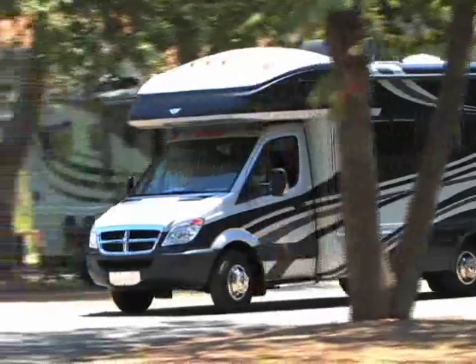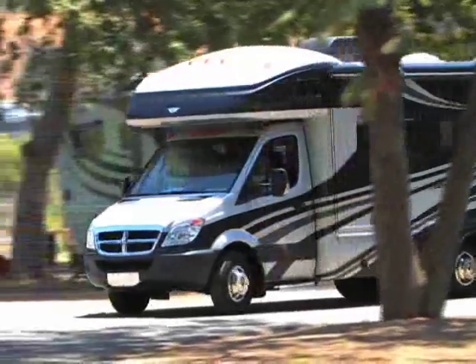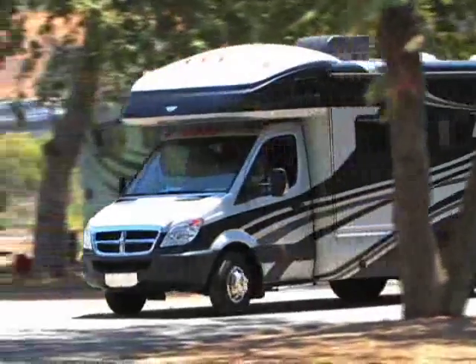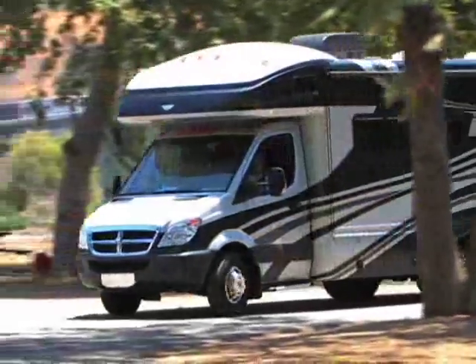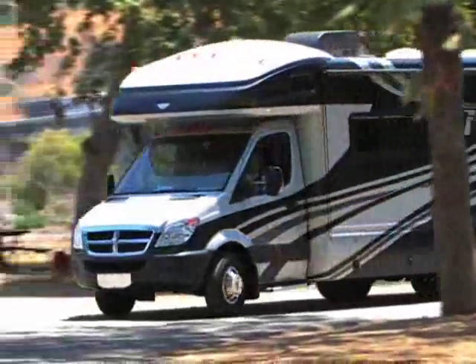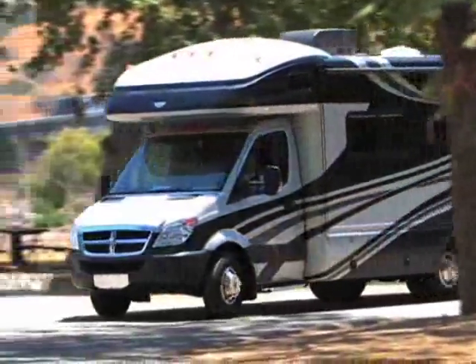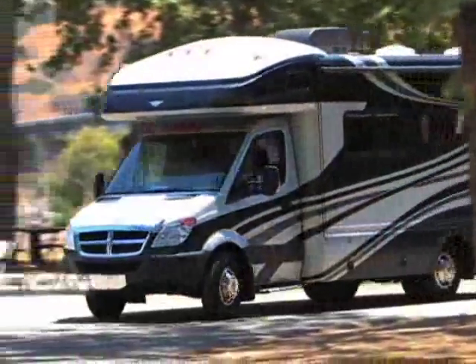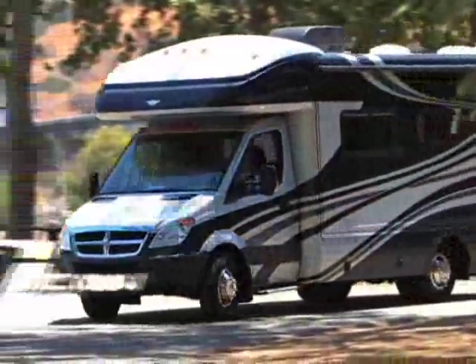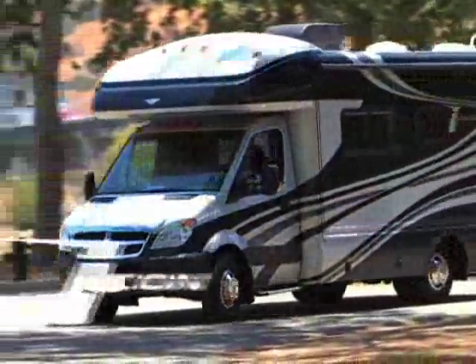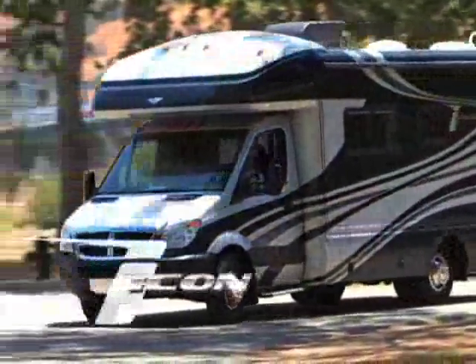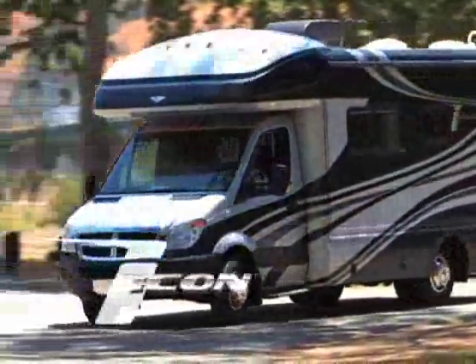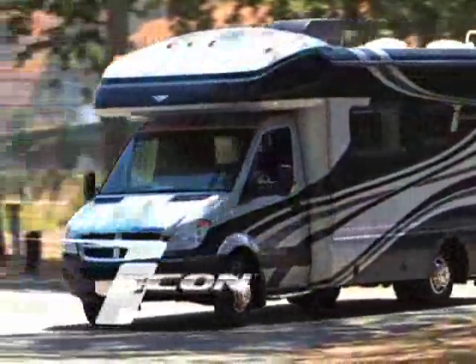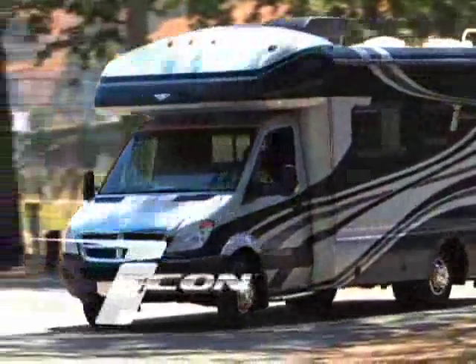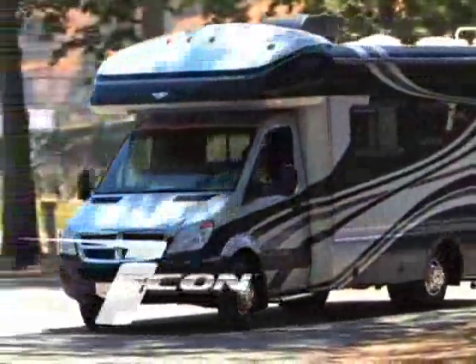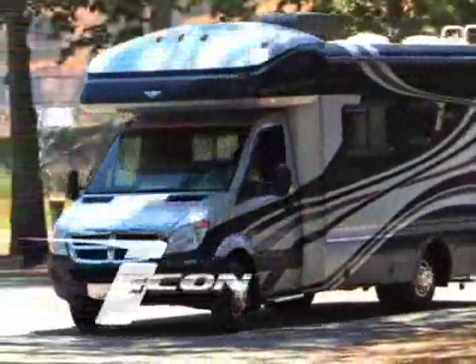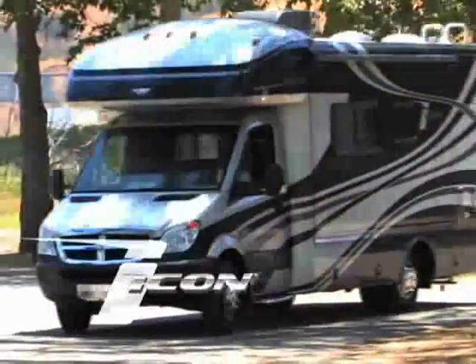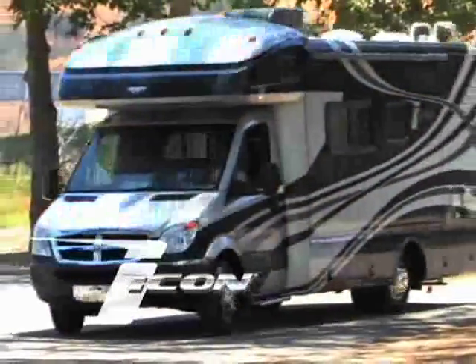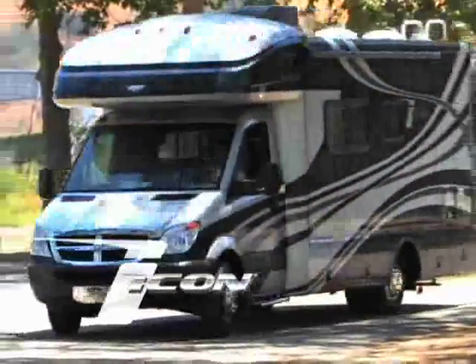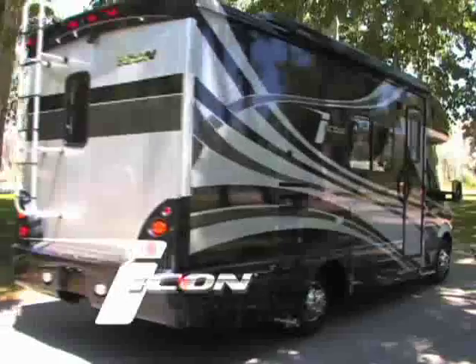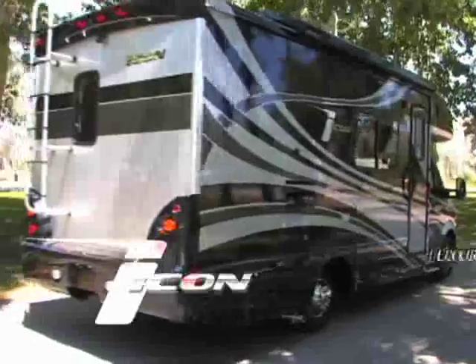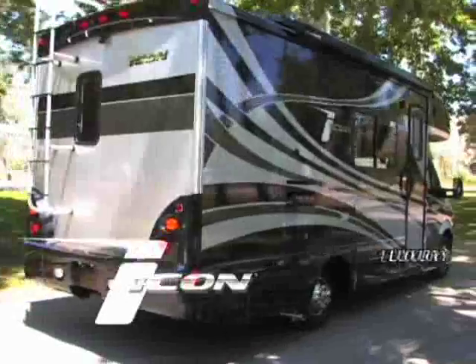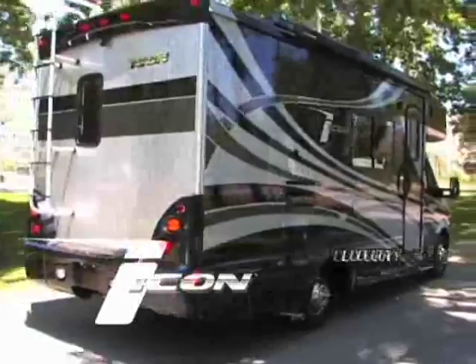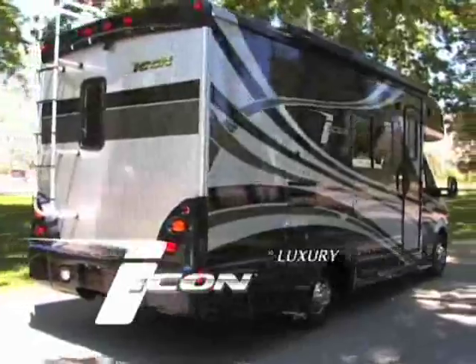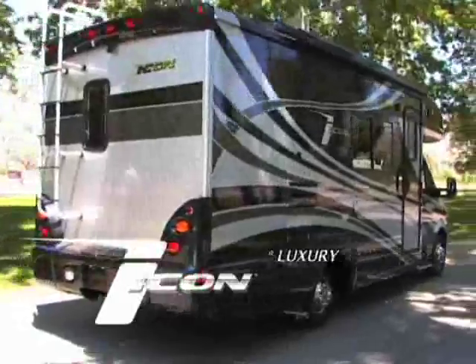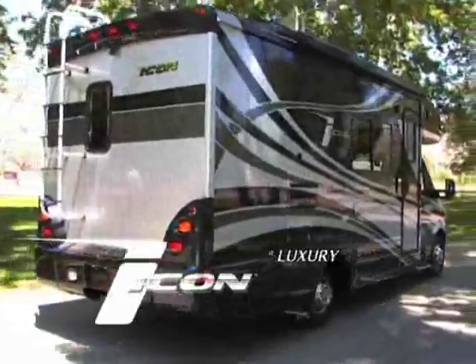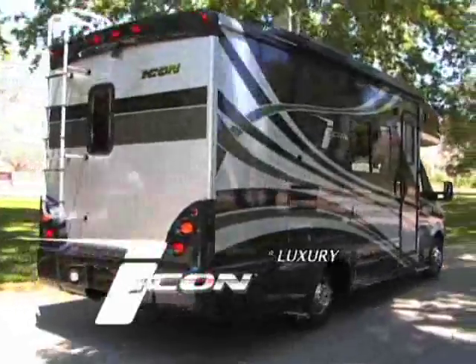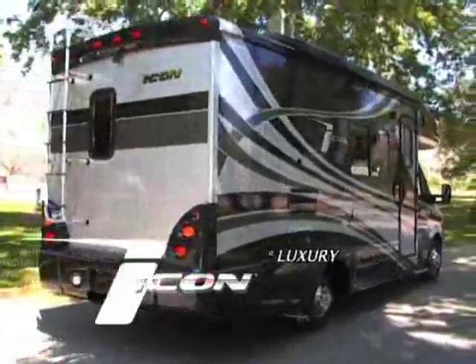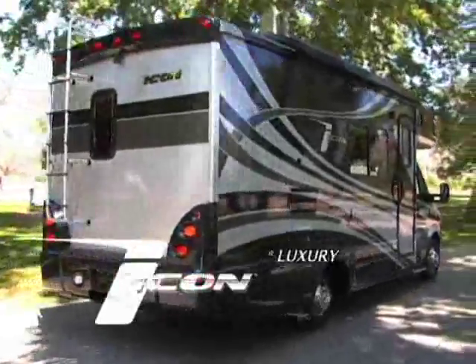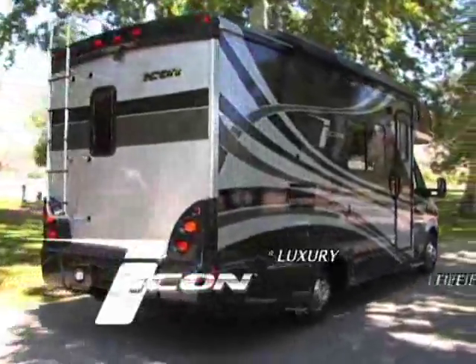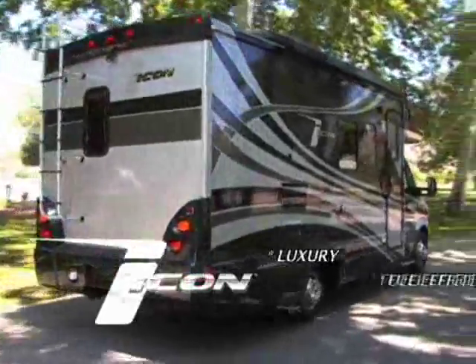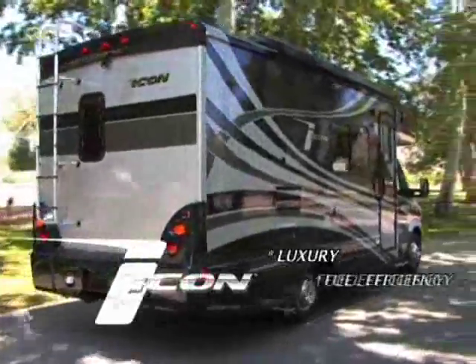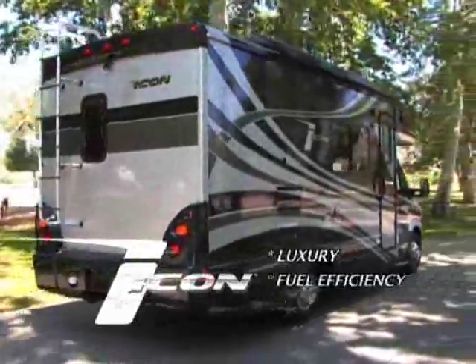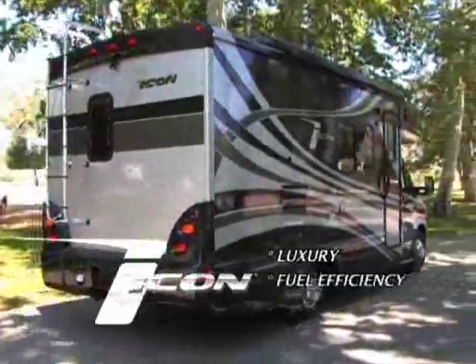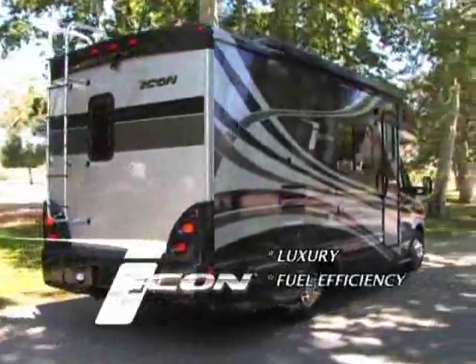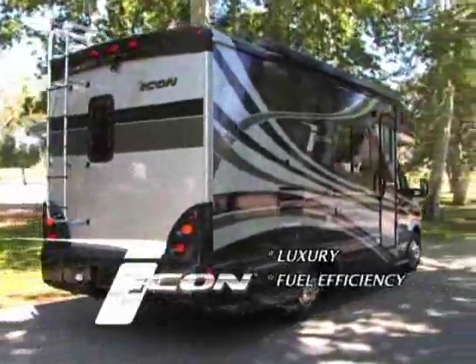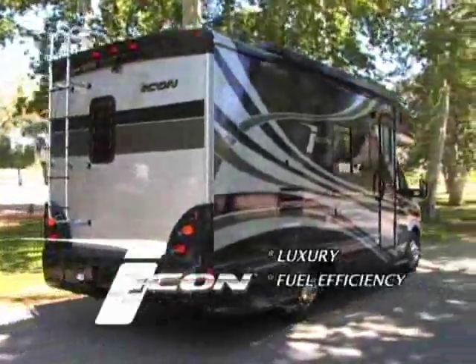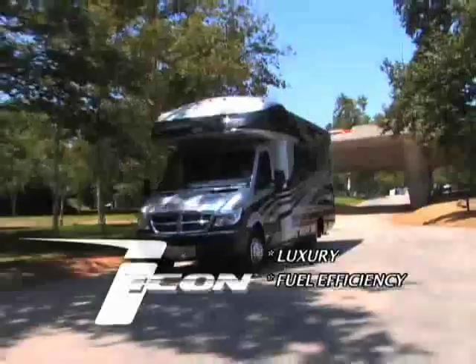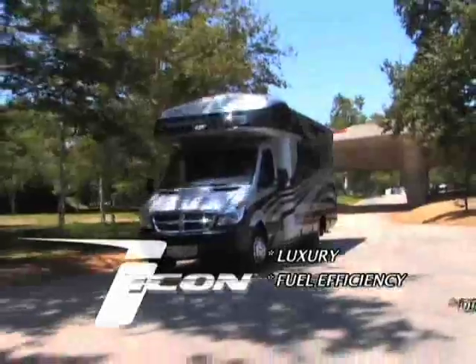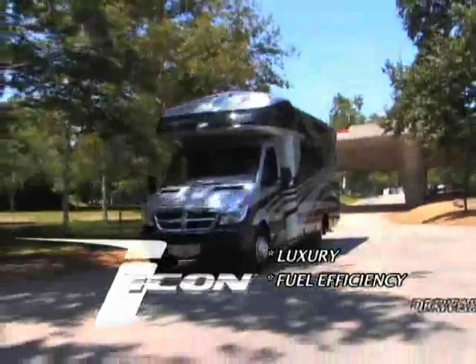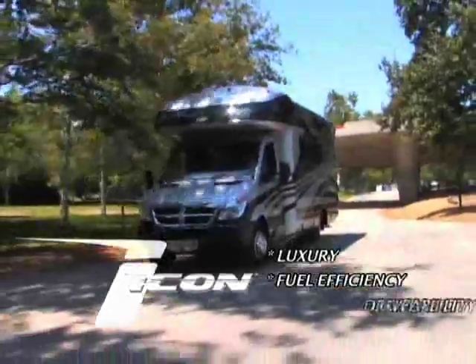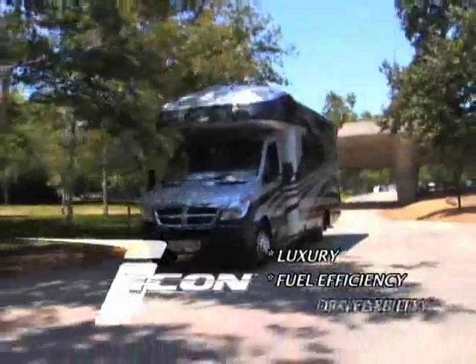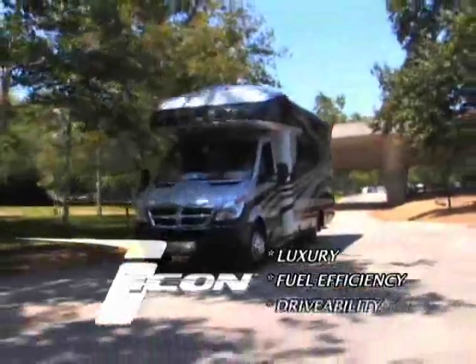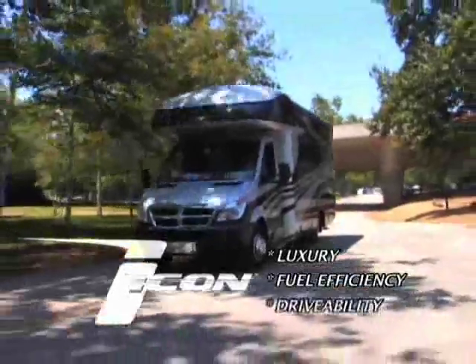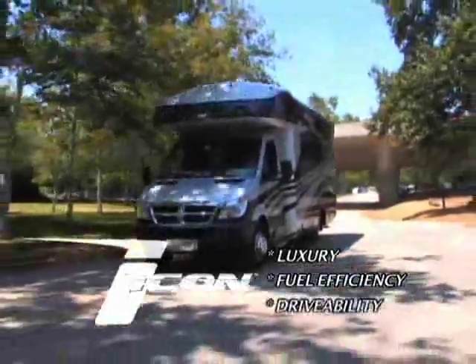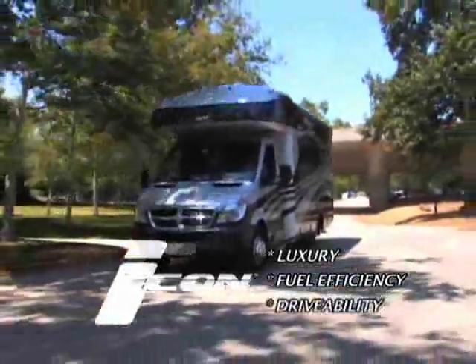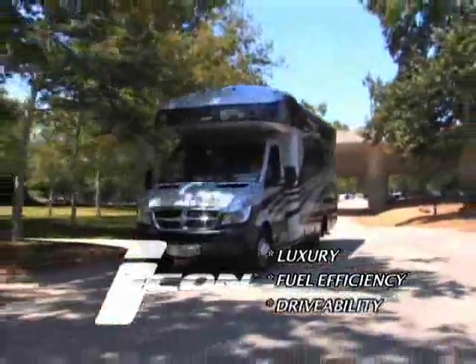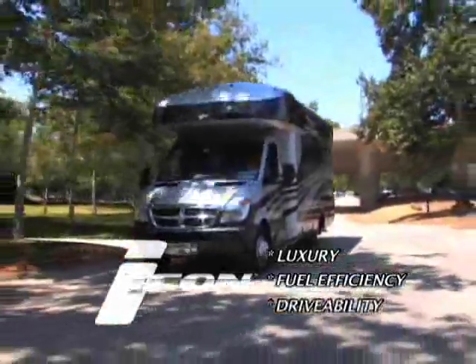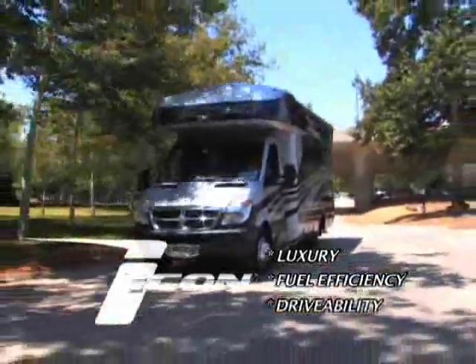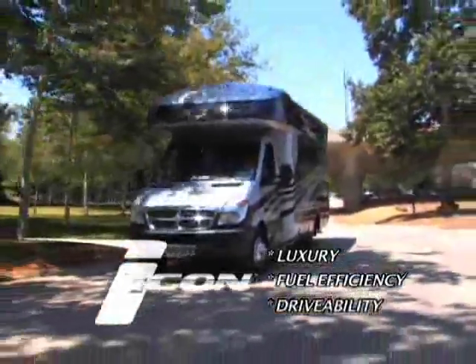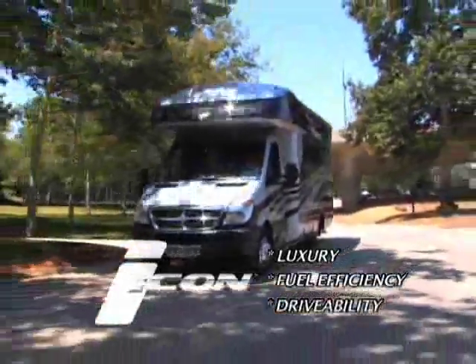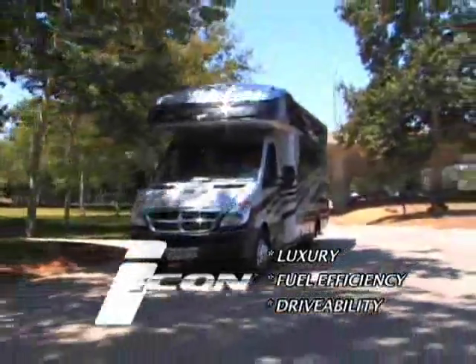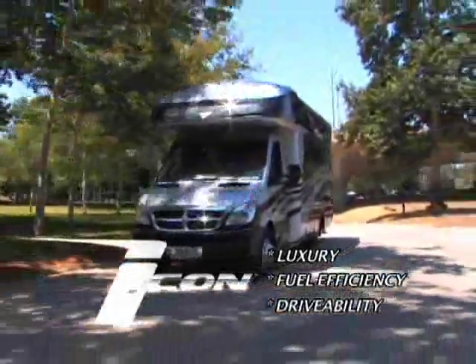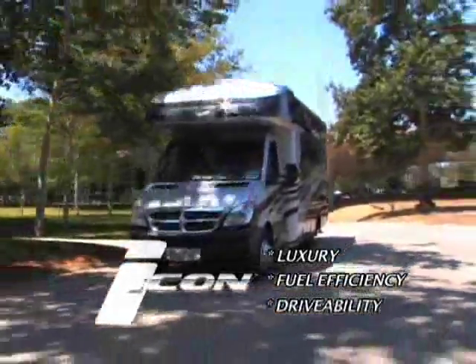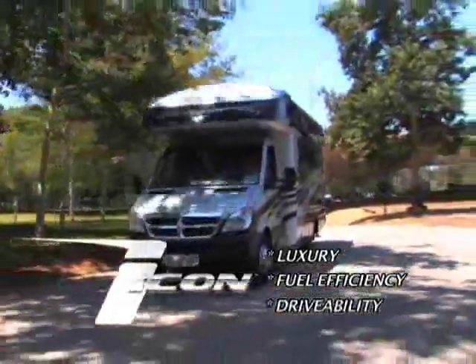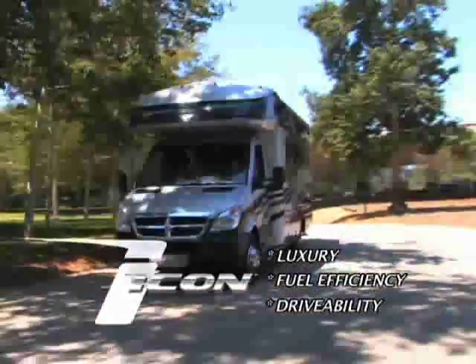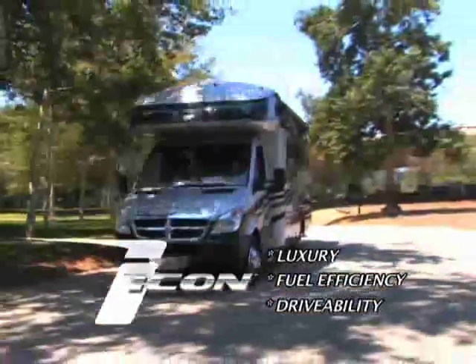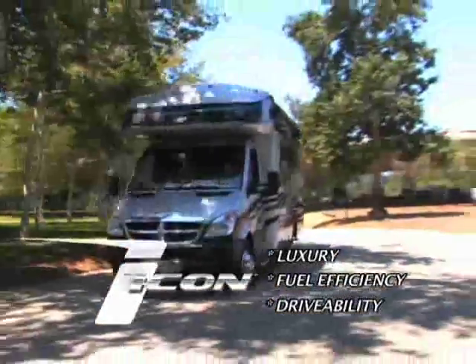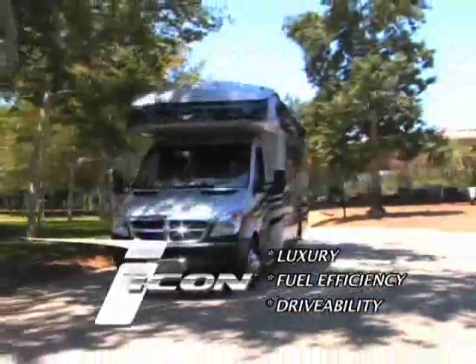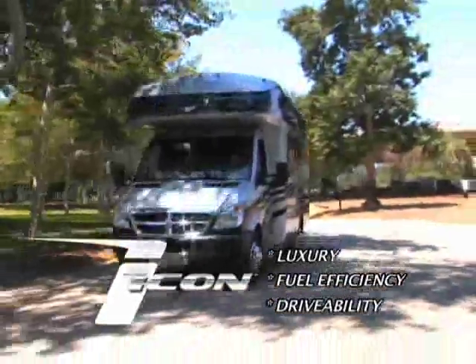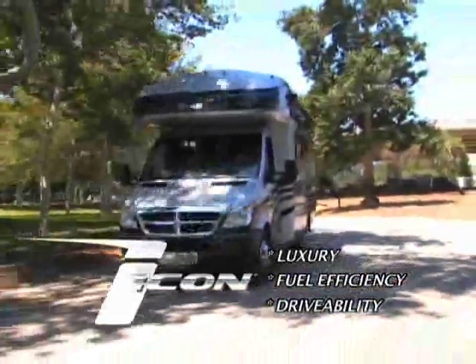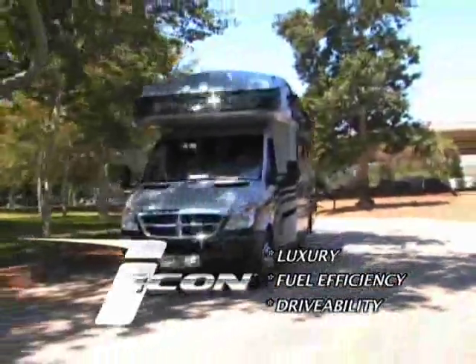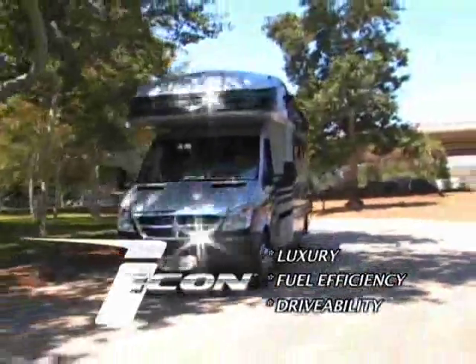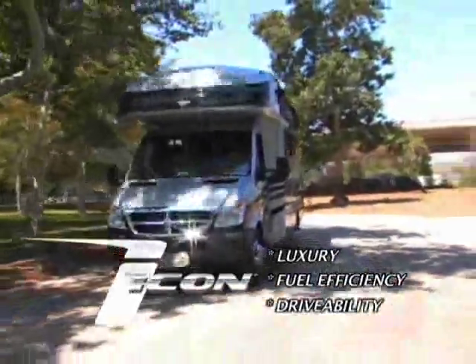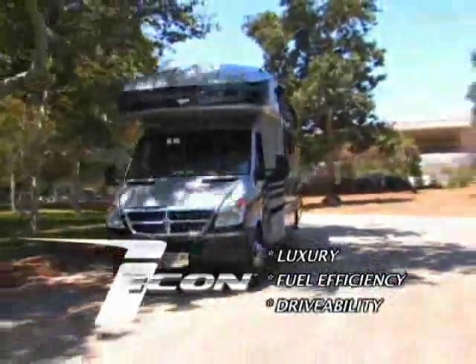Icon is a great combination of luxury, fuel efficiency, and drivability. And what a great combination that is.